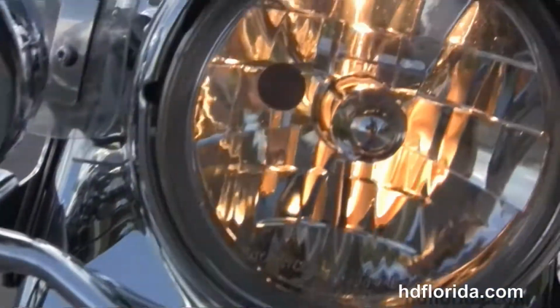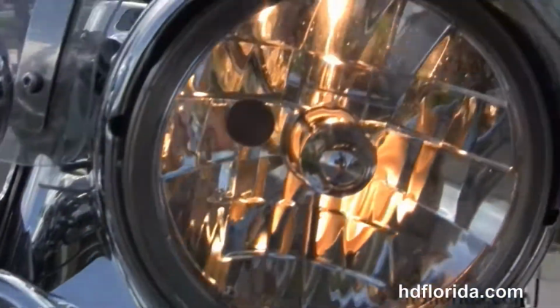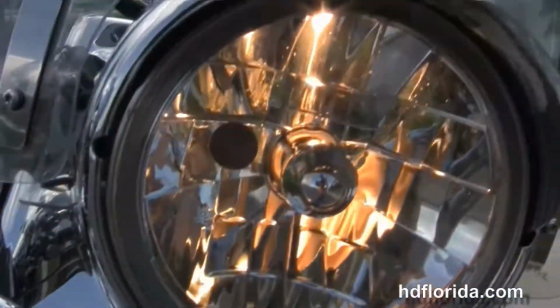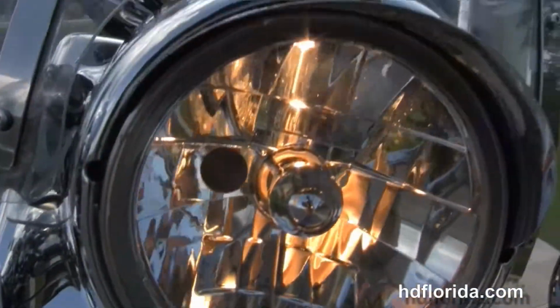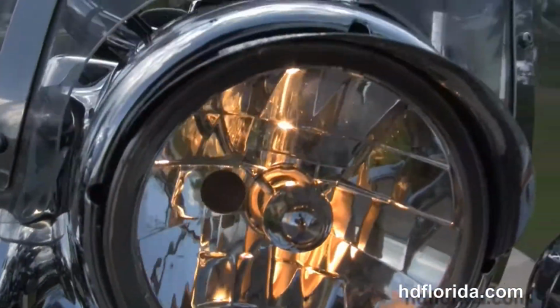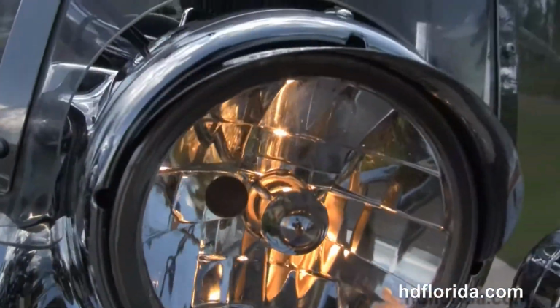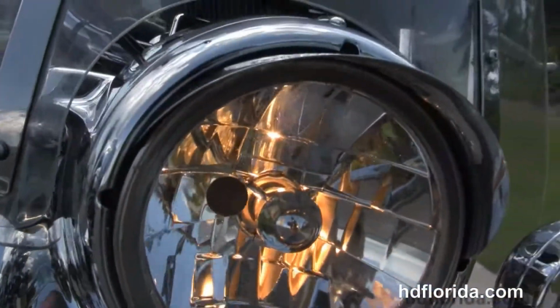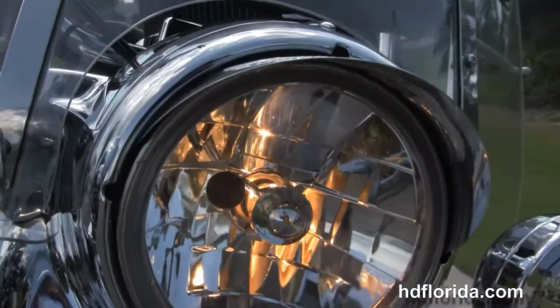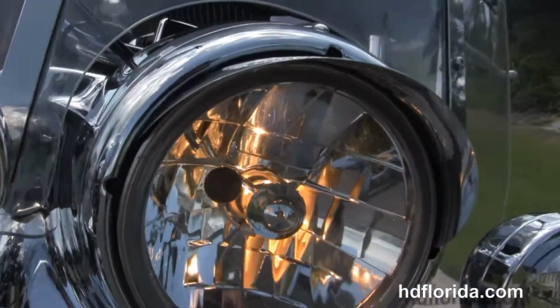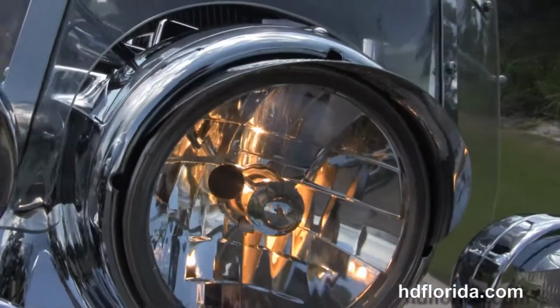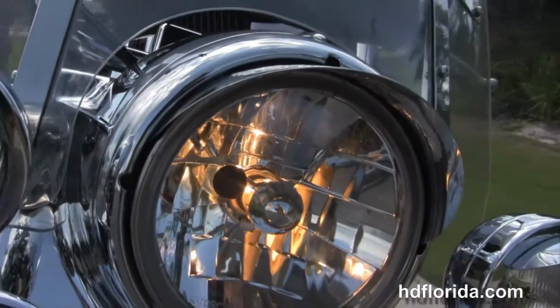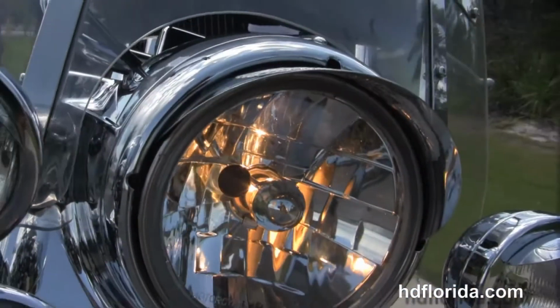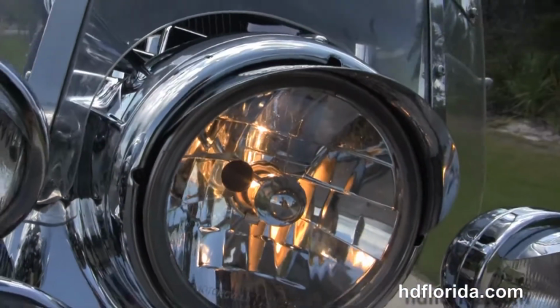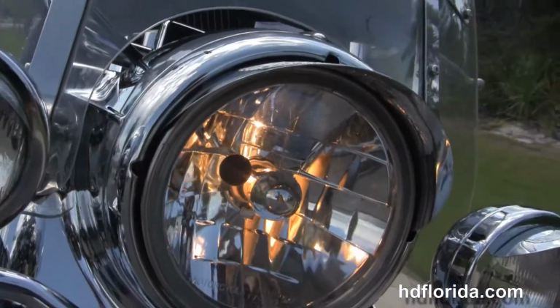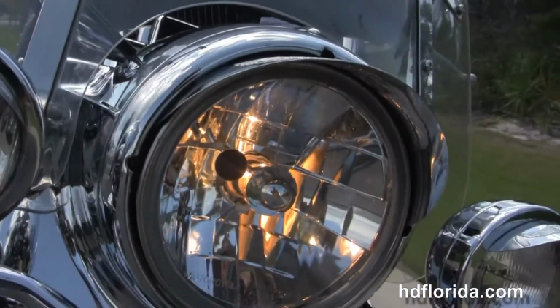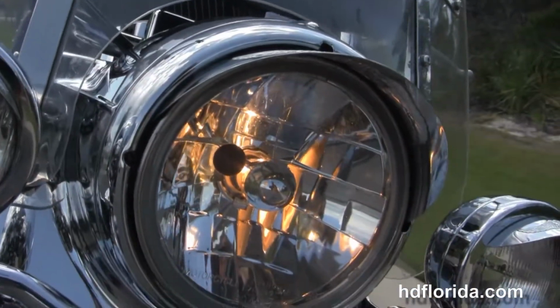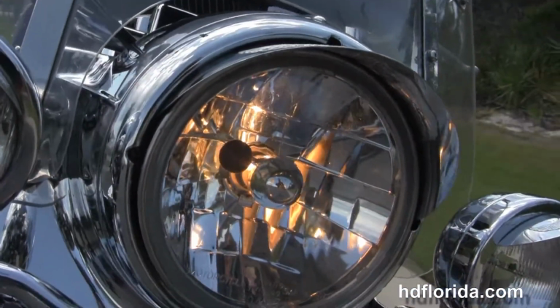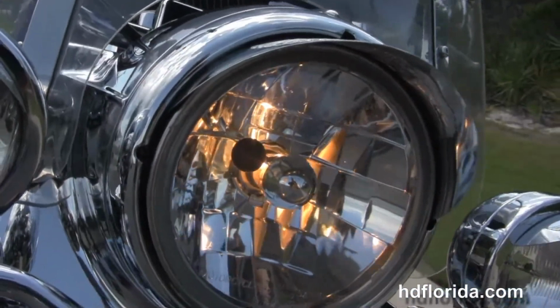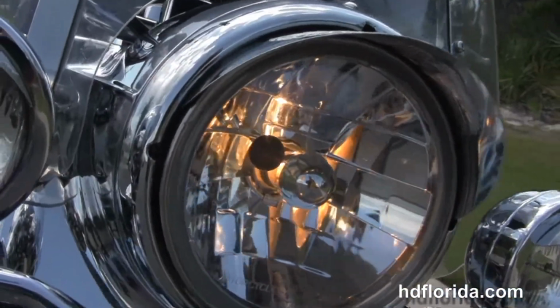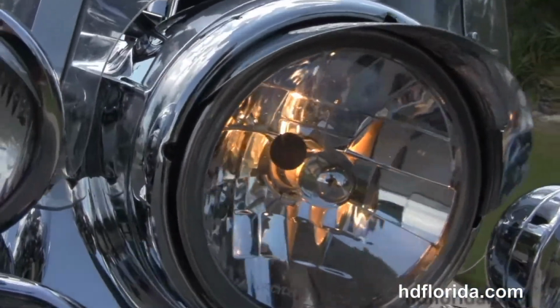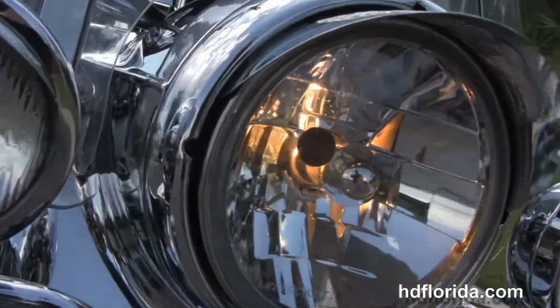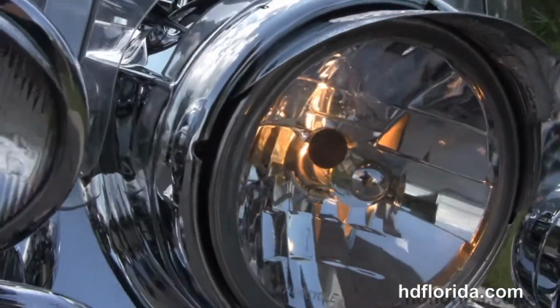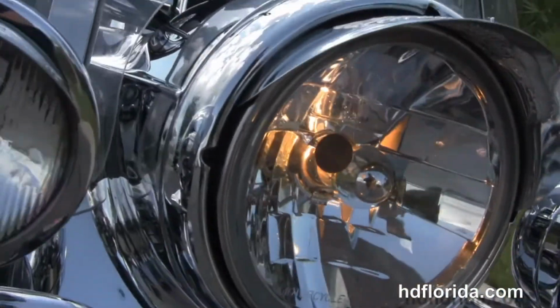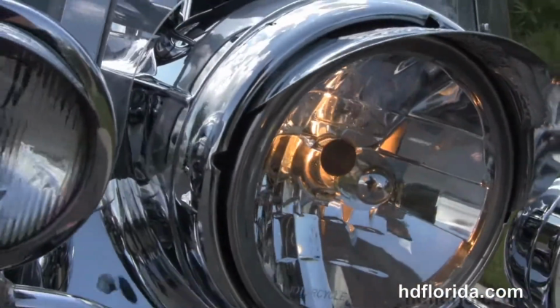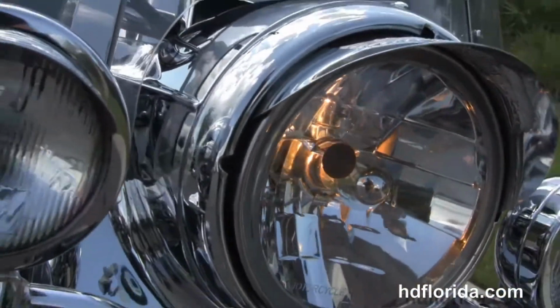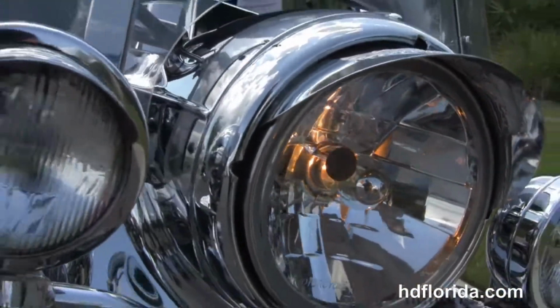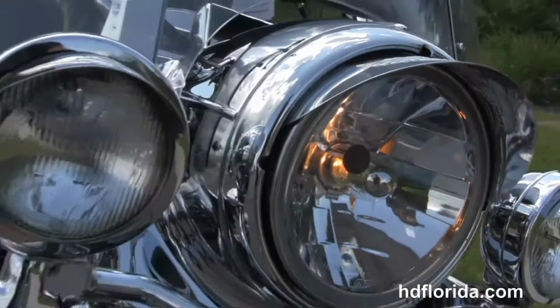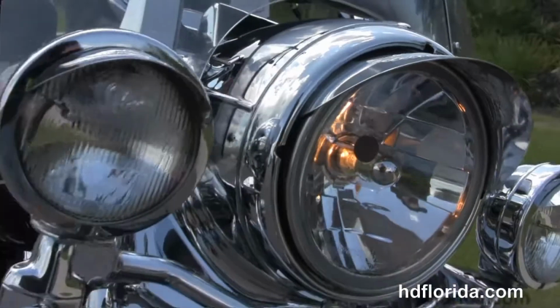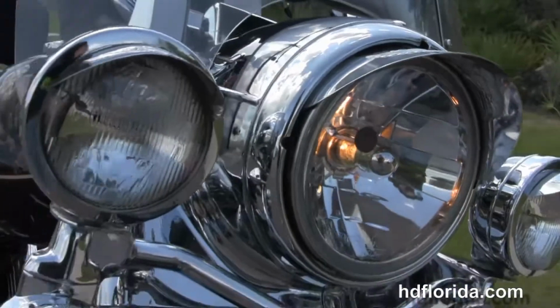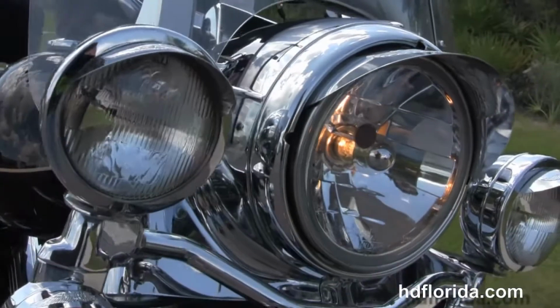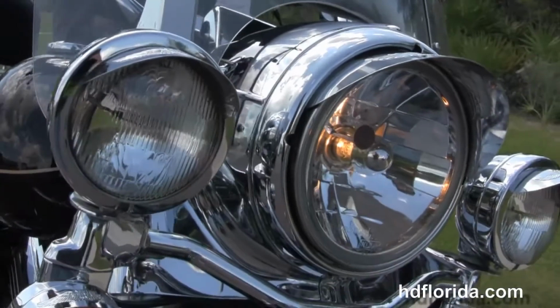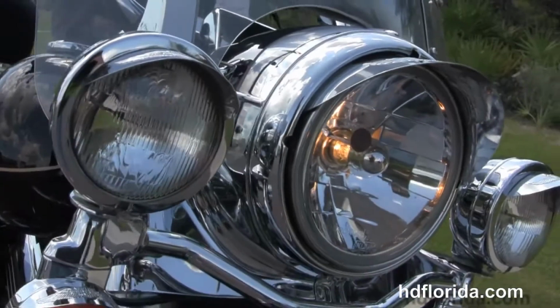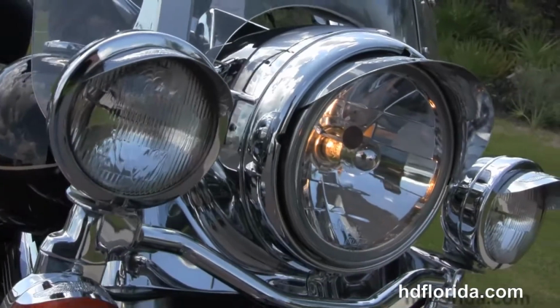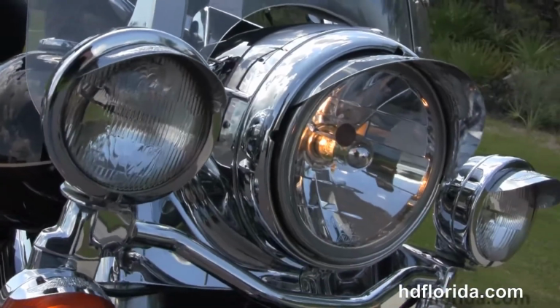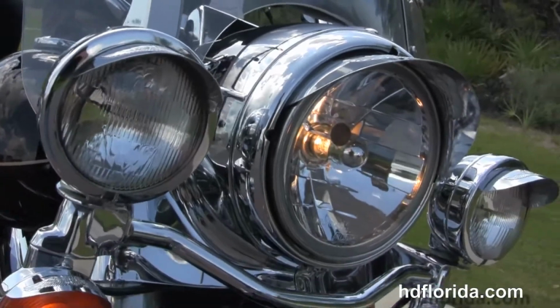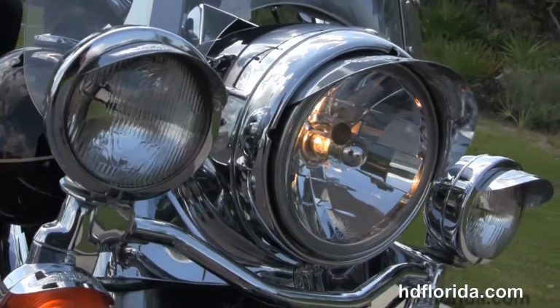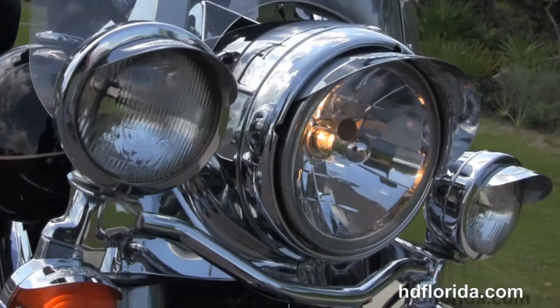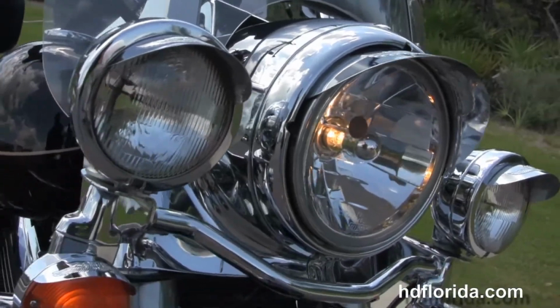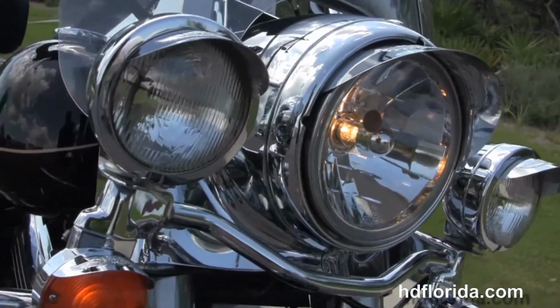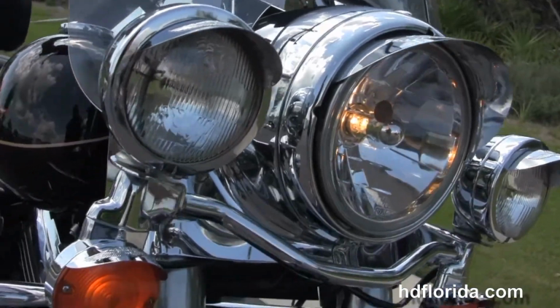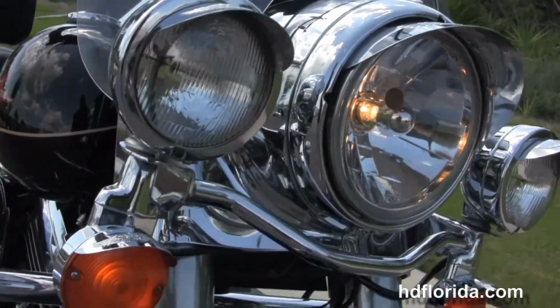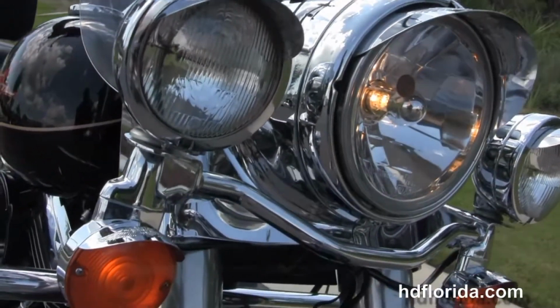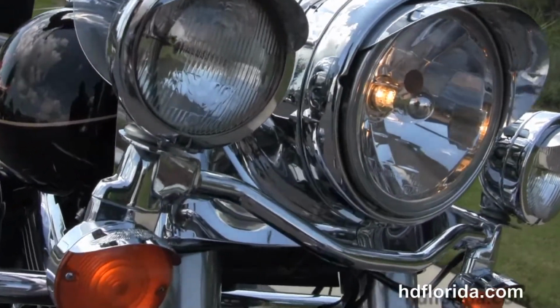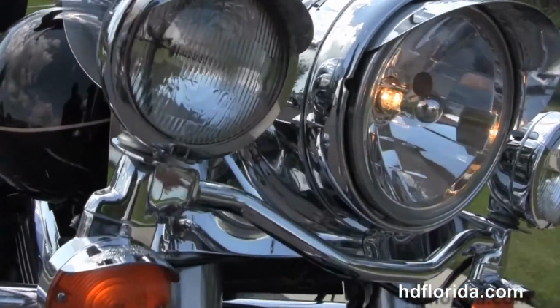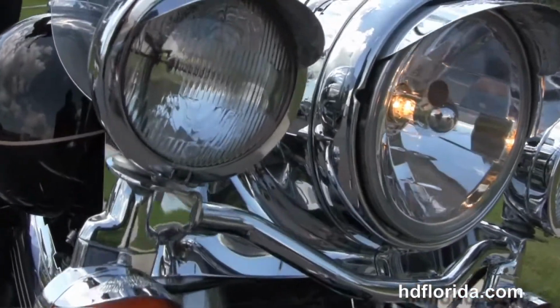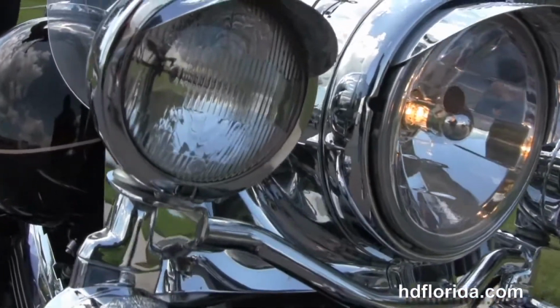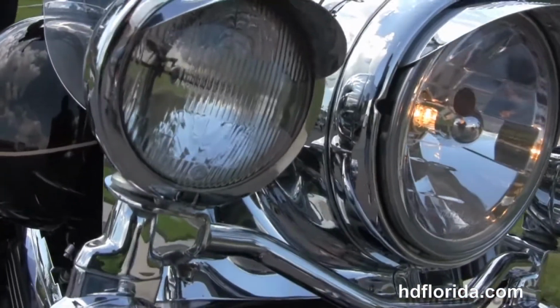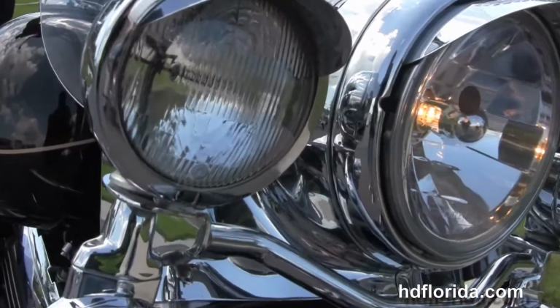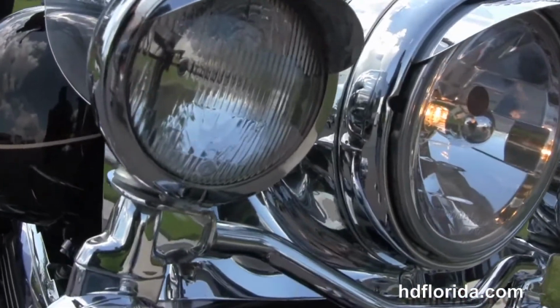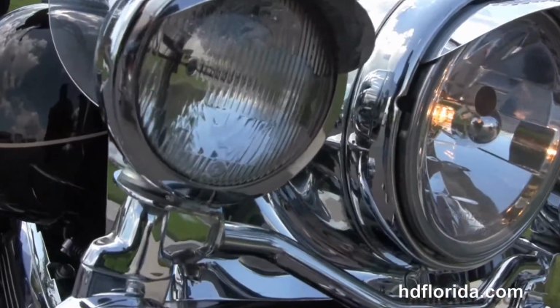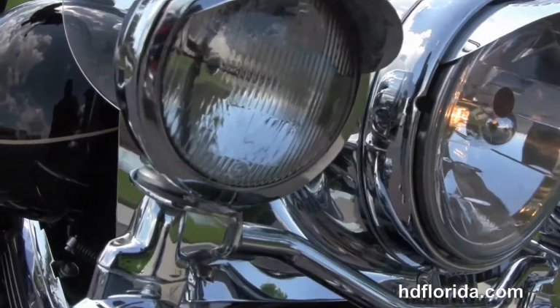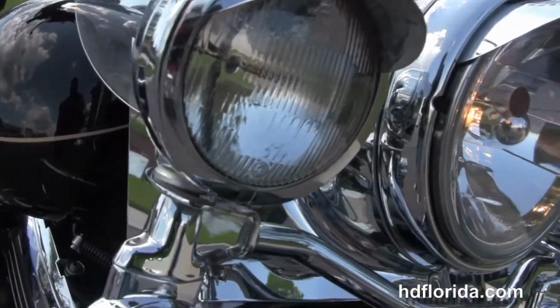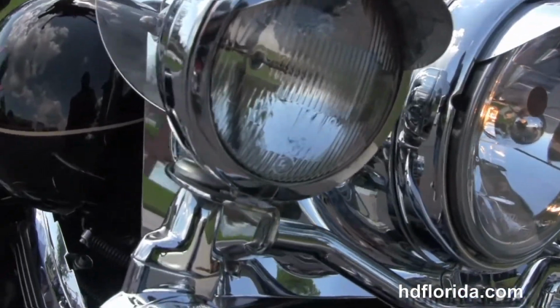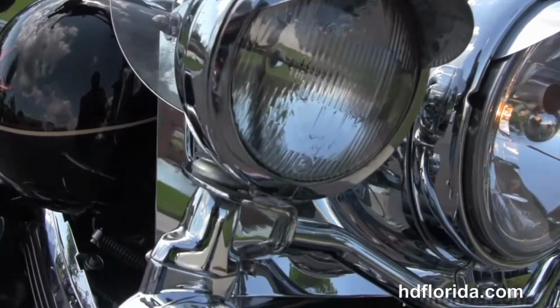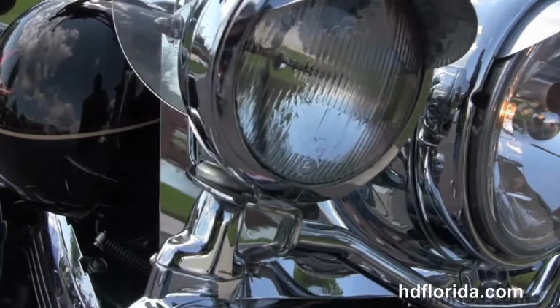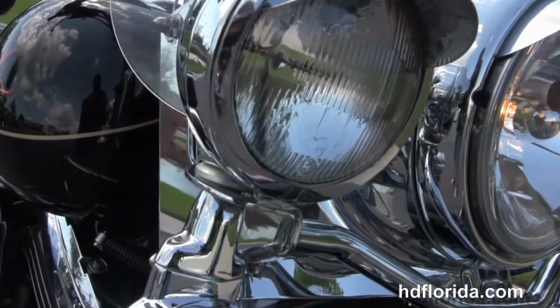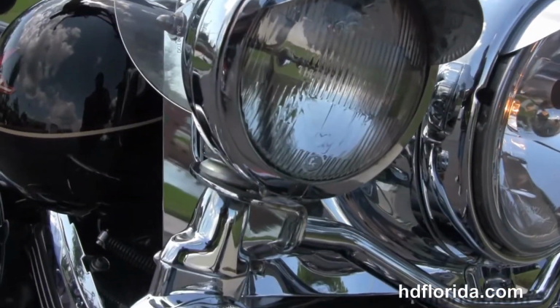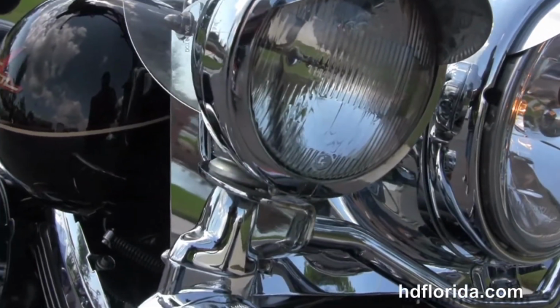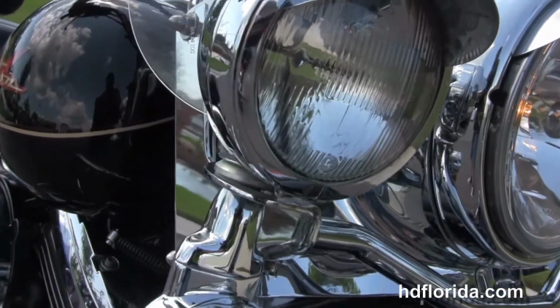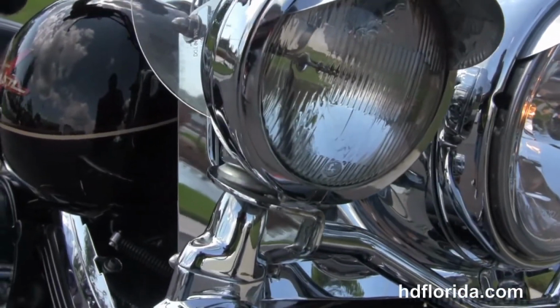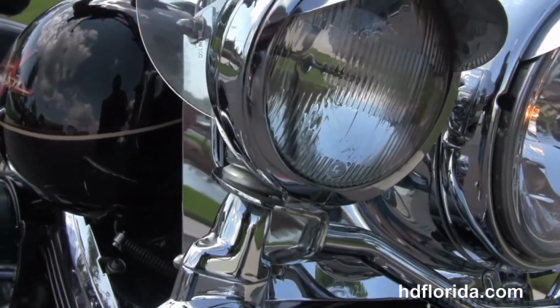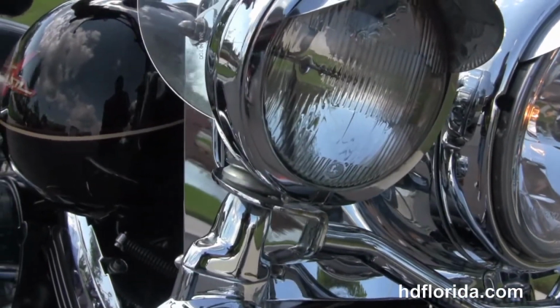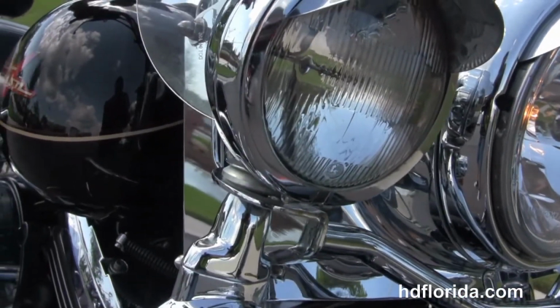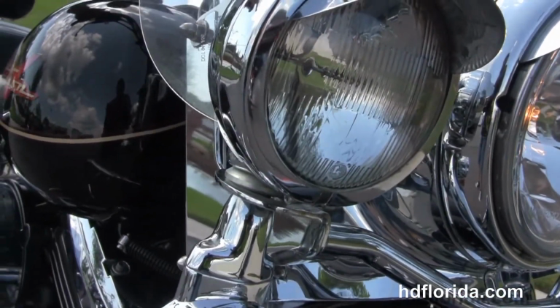This bike is in black. Out front we've got a full-size attachment windshield and the chrome passing lamps.